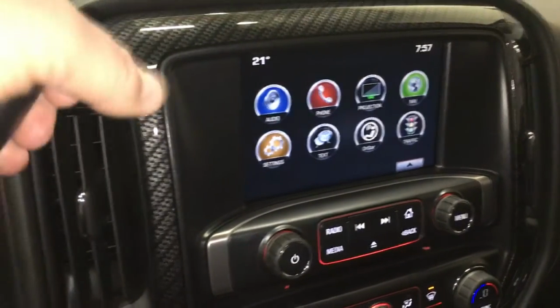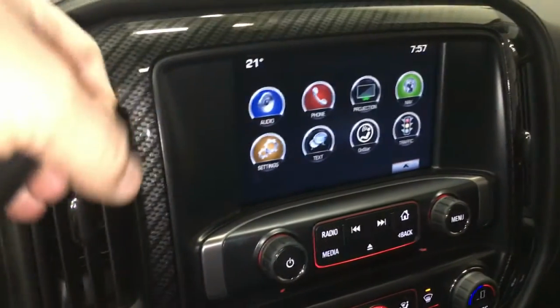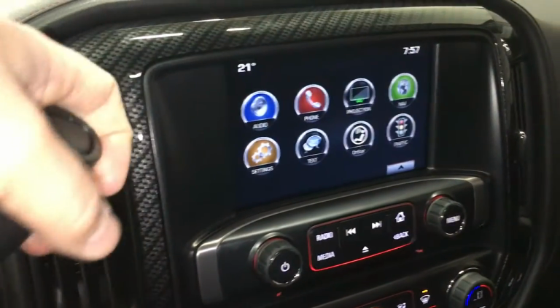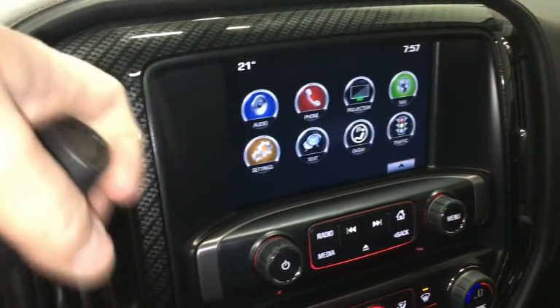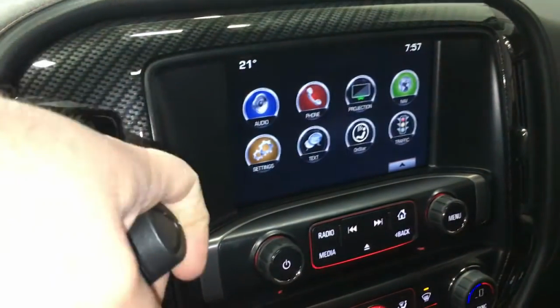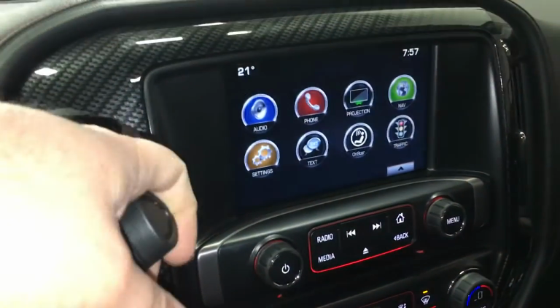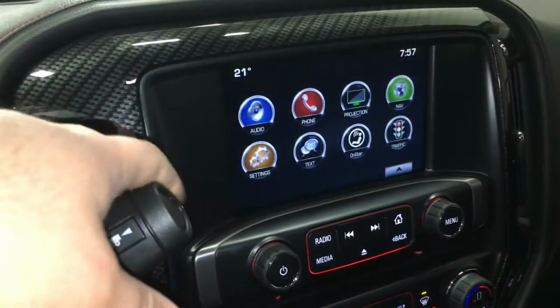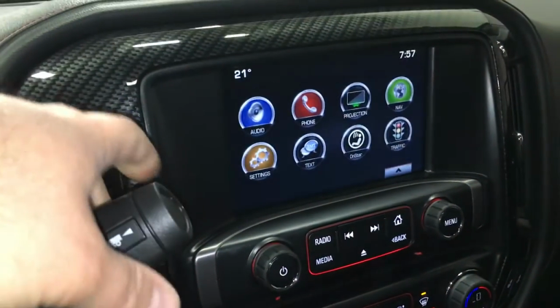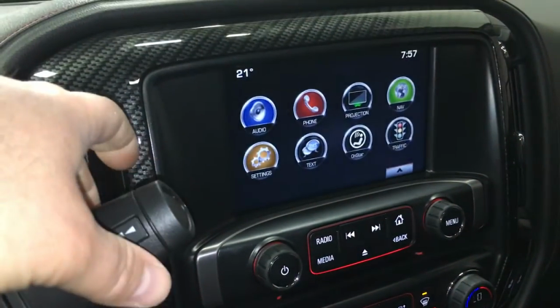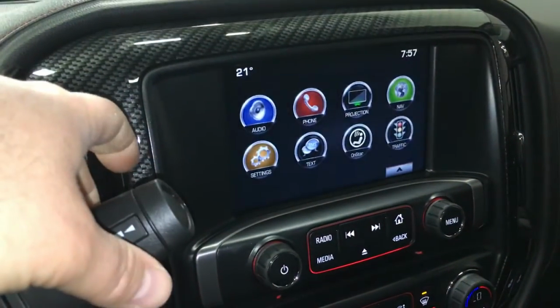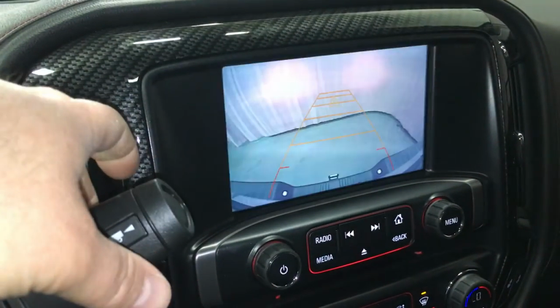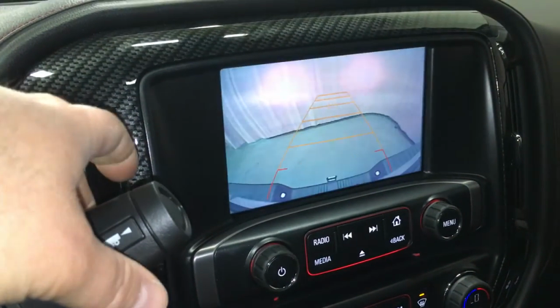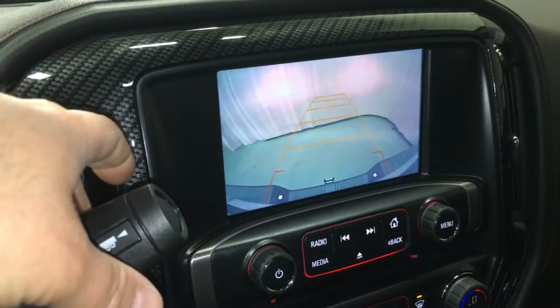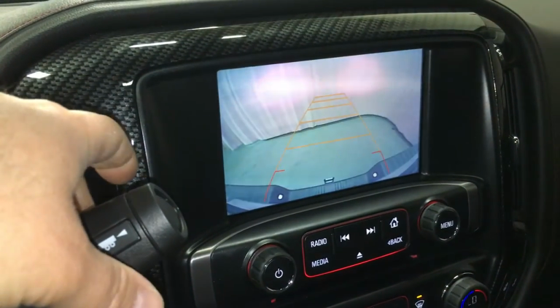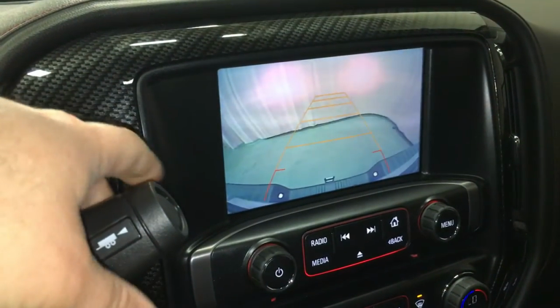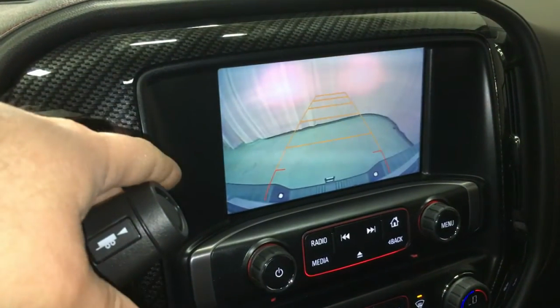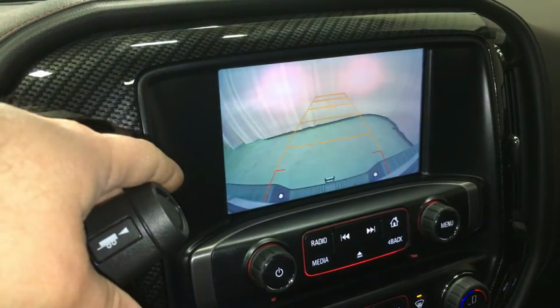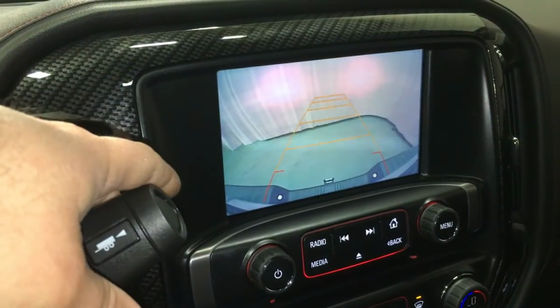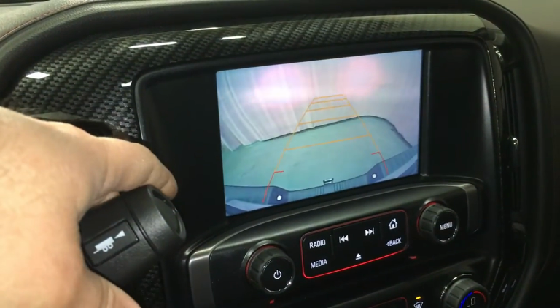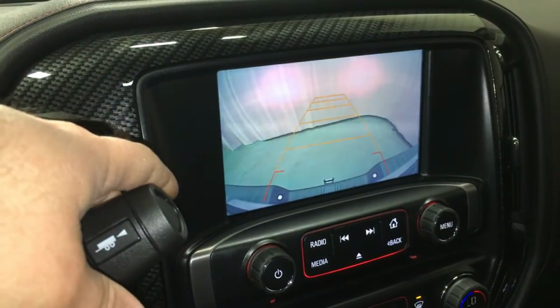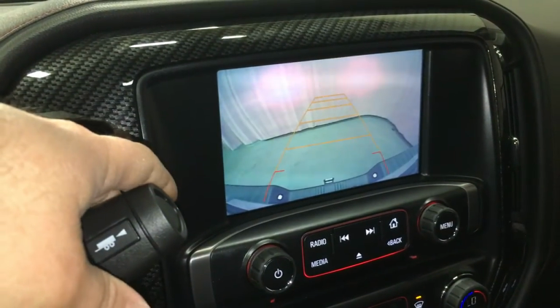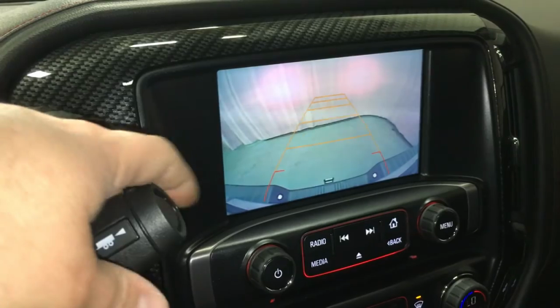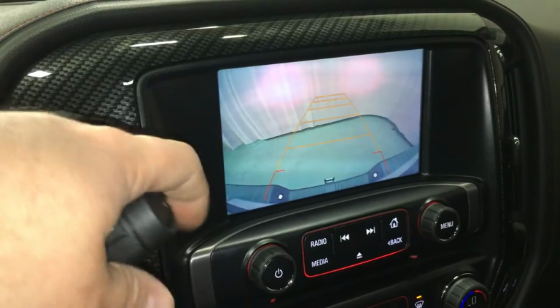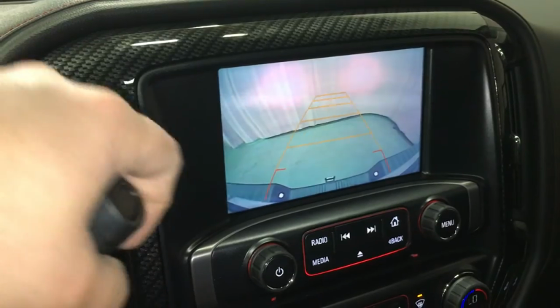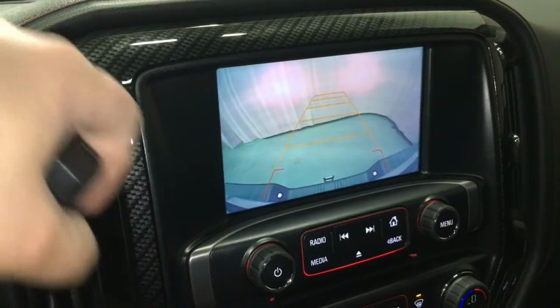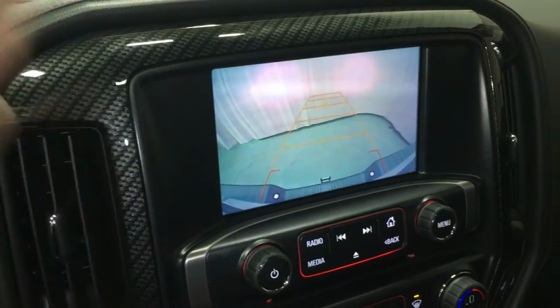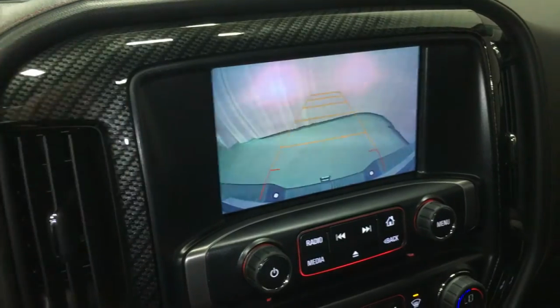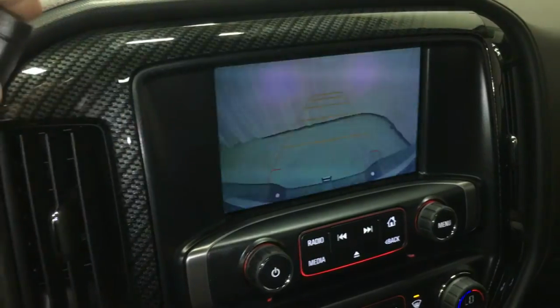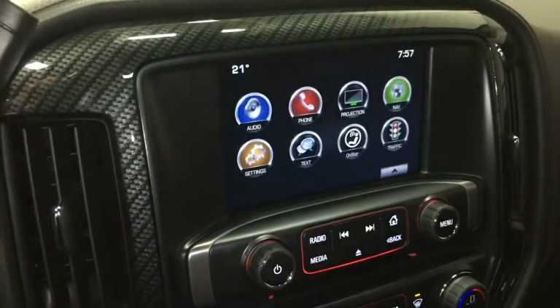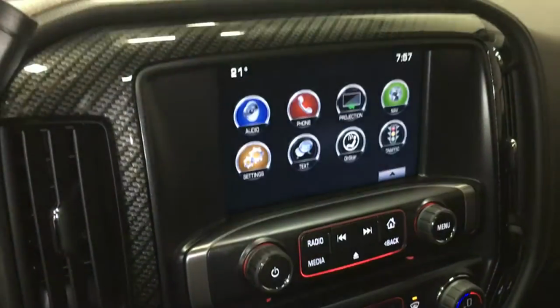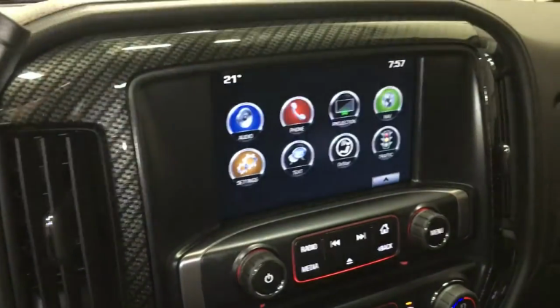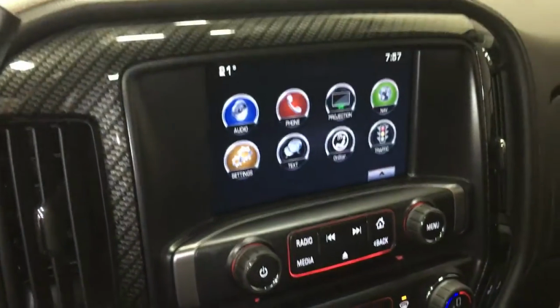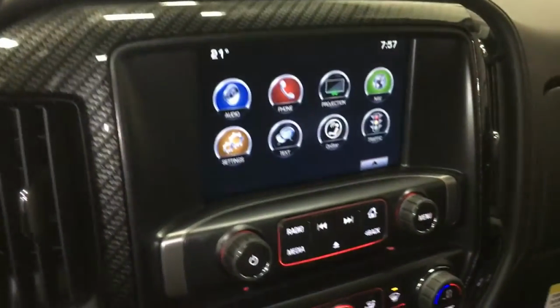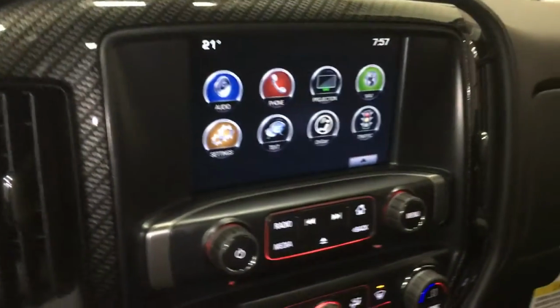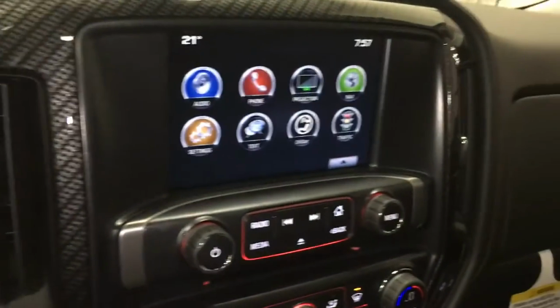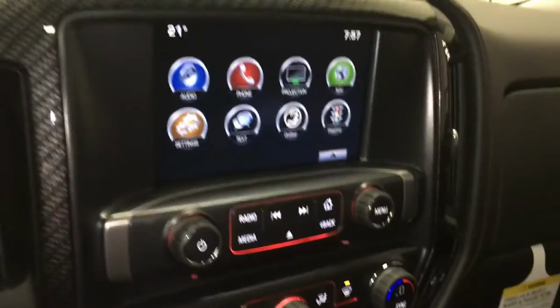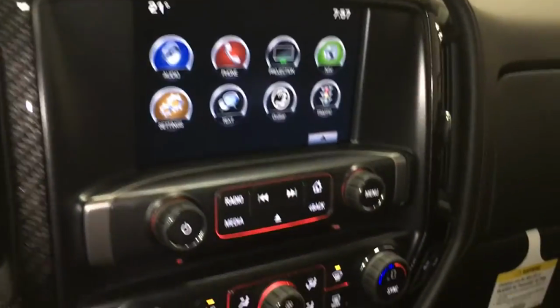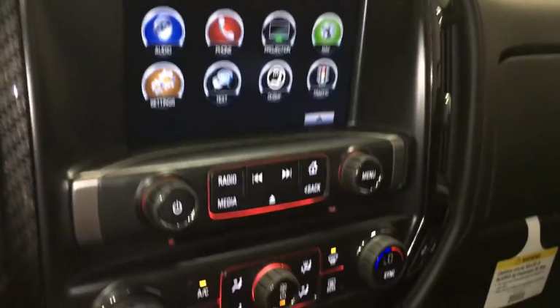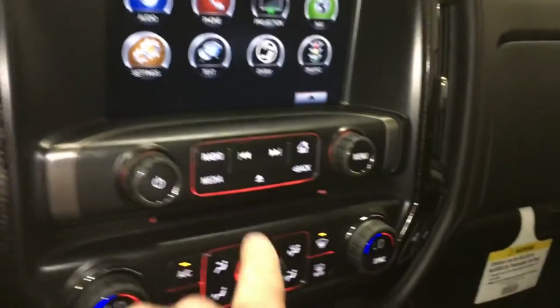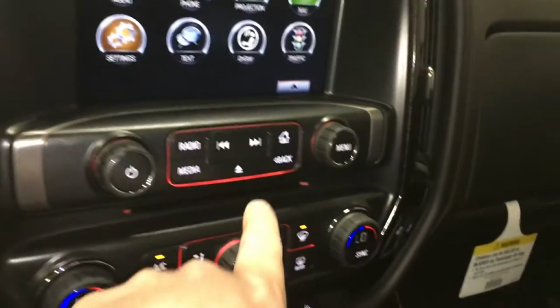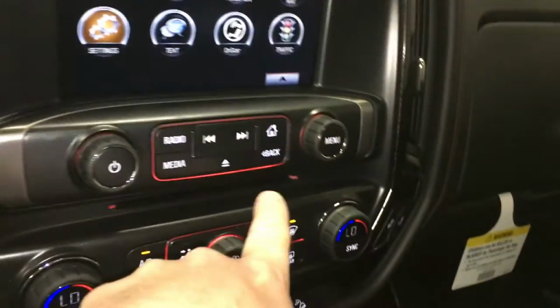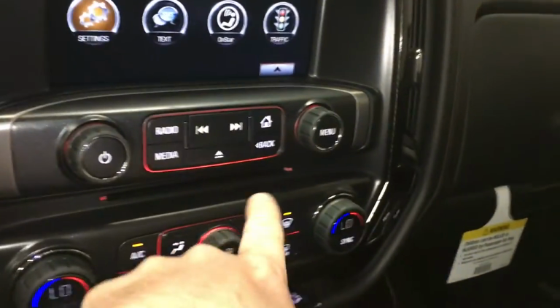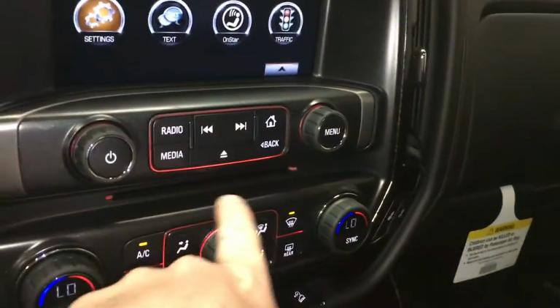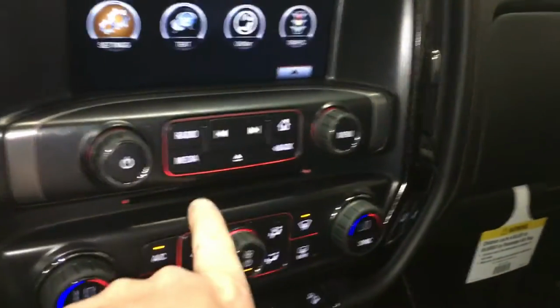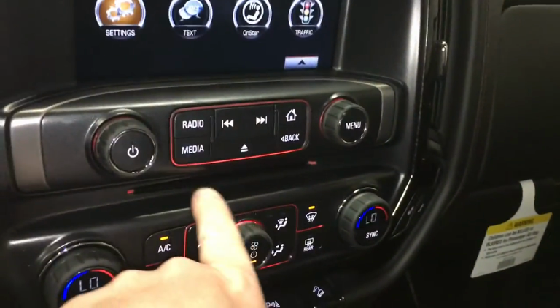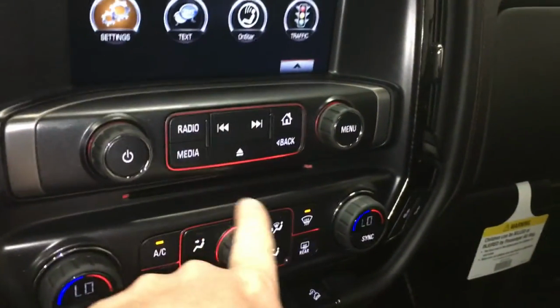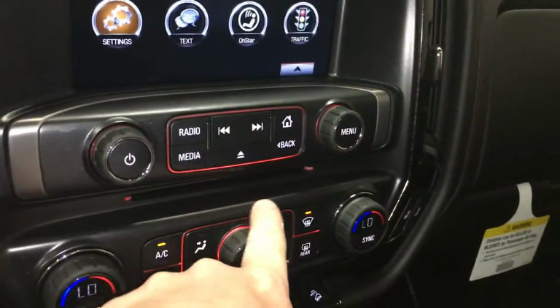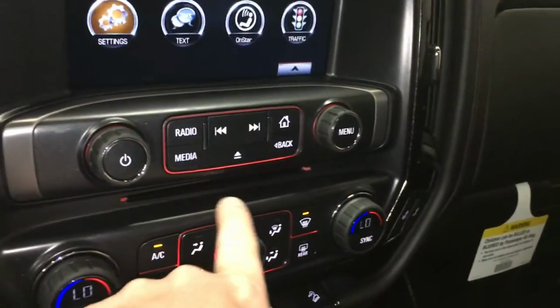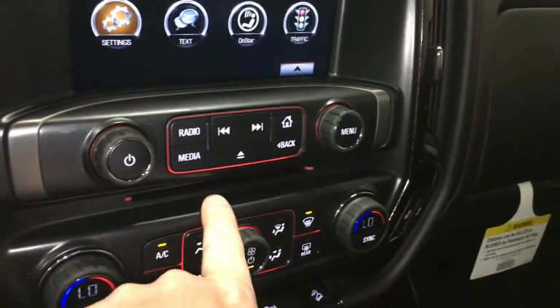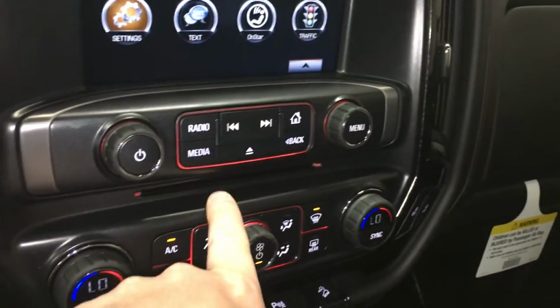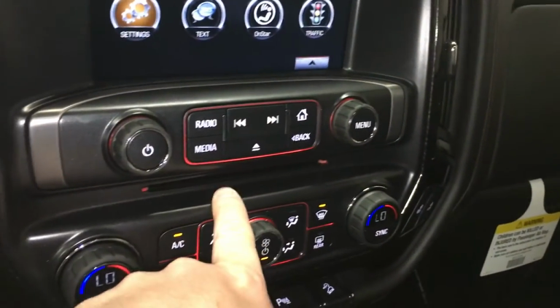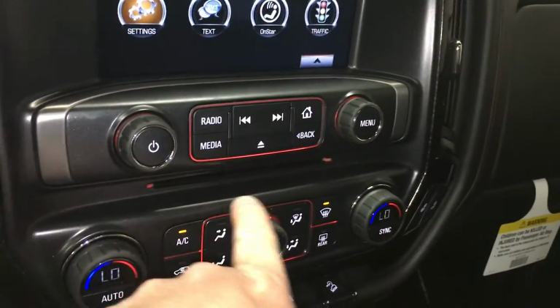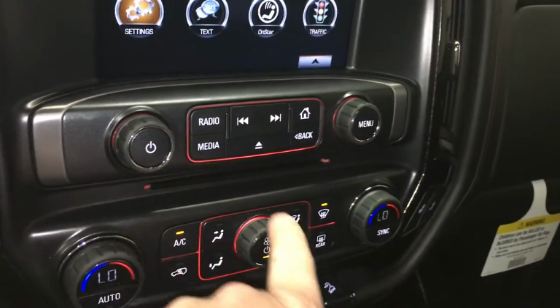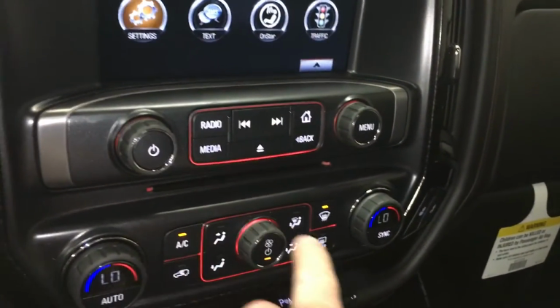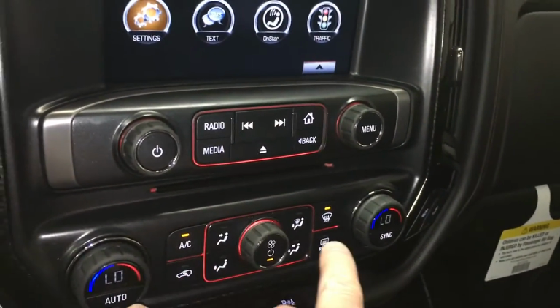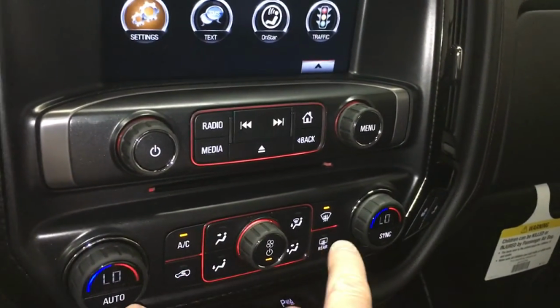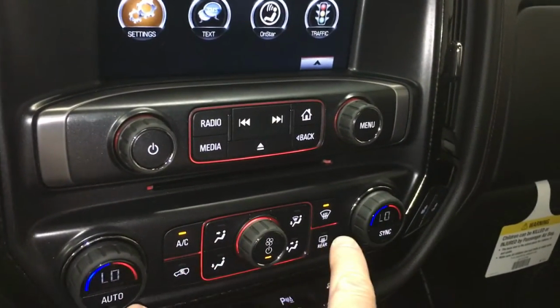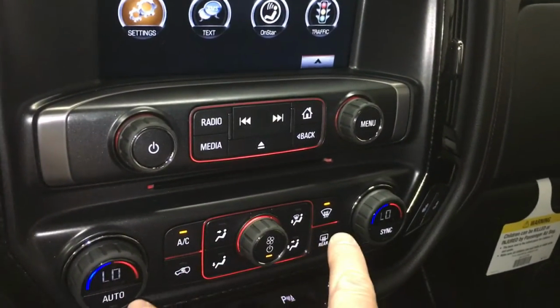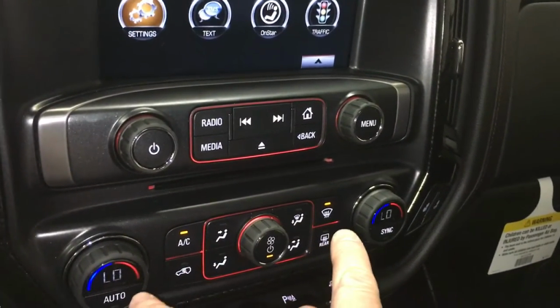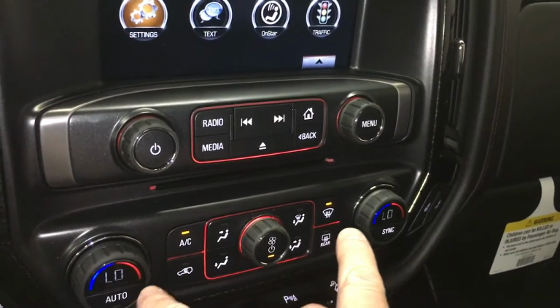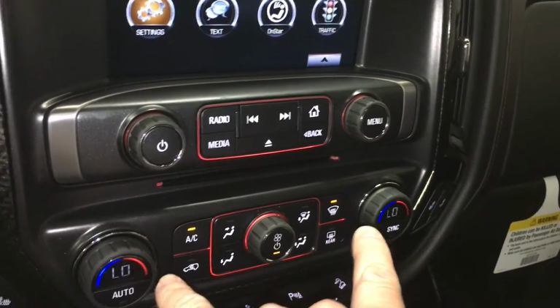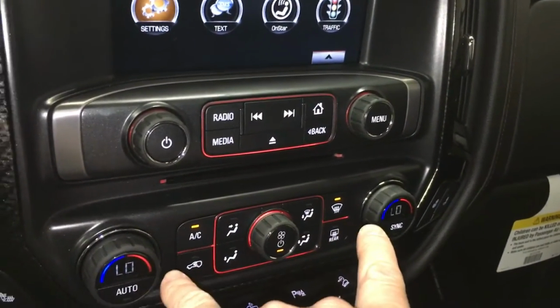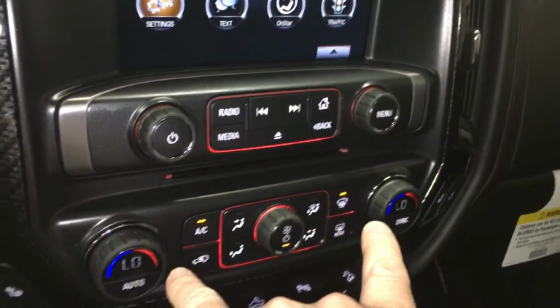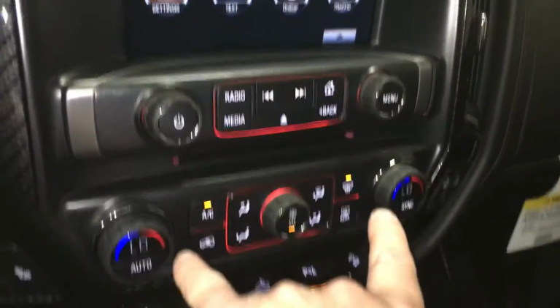Put the vehicle into reverse and you get the 8-inch rear view color camera — fantastic. You do have a slot here for CDs and dual climate zones.